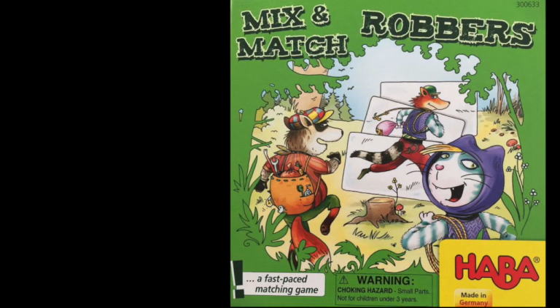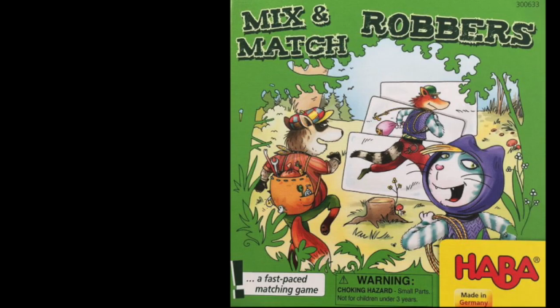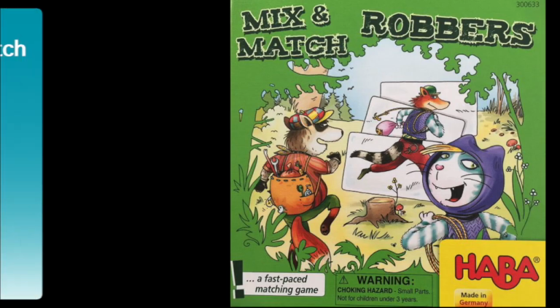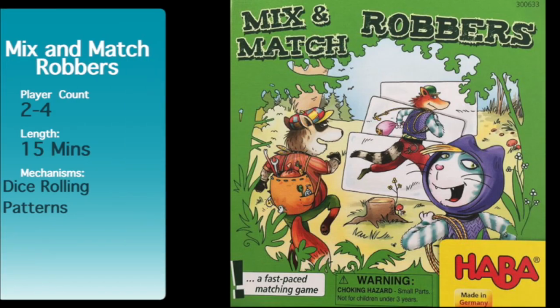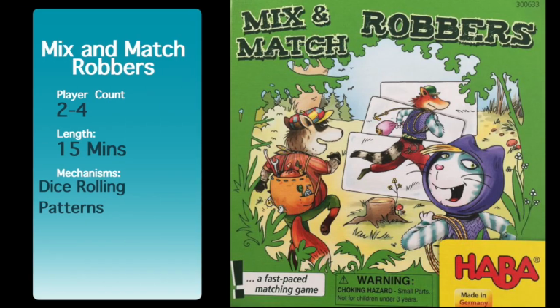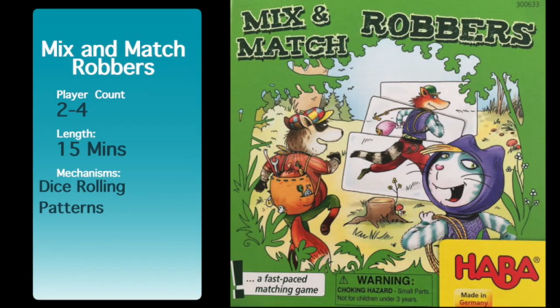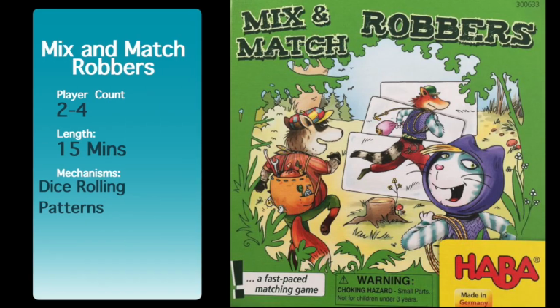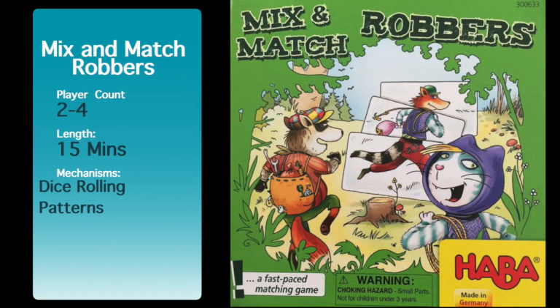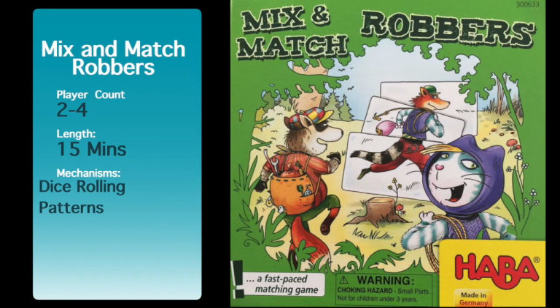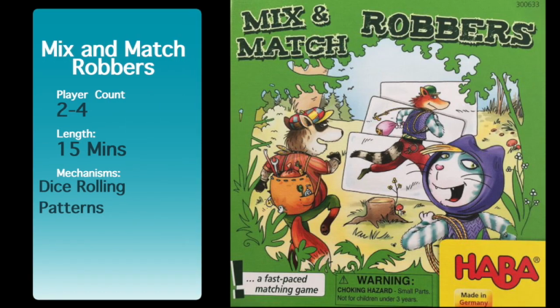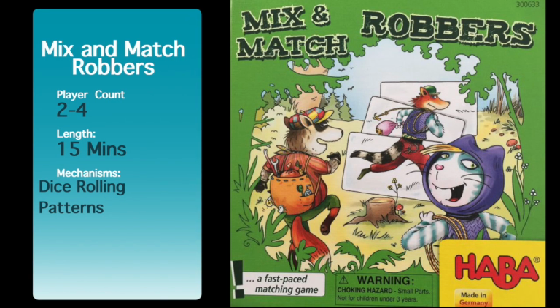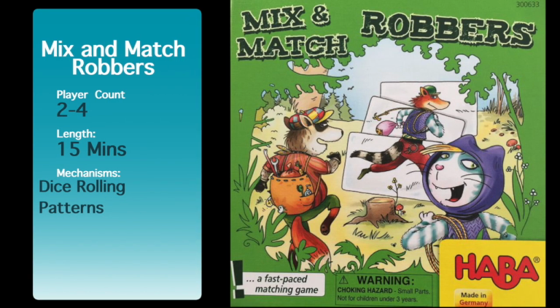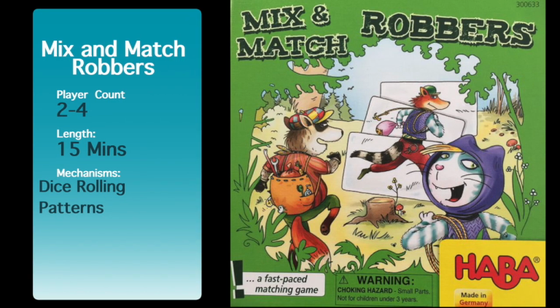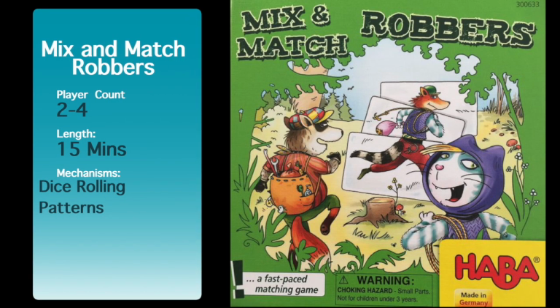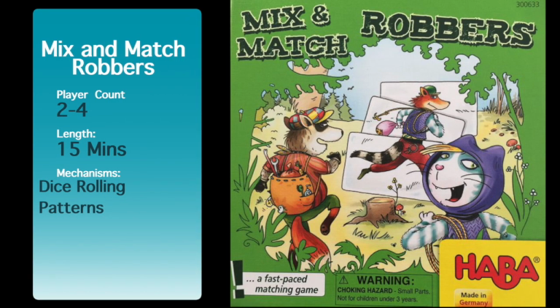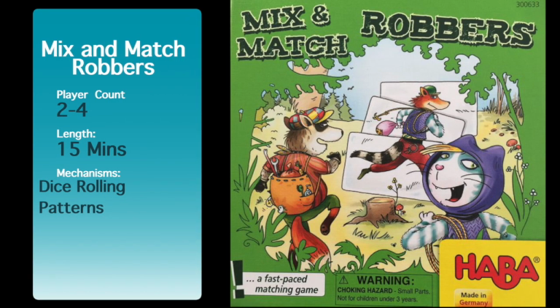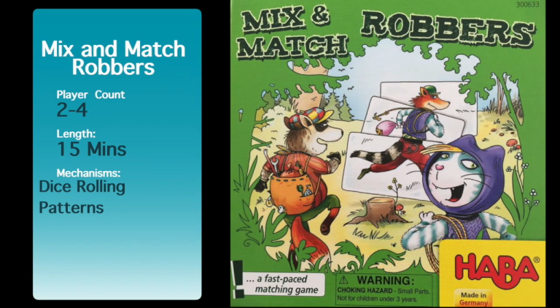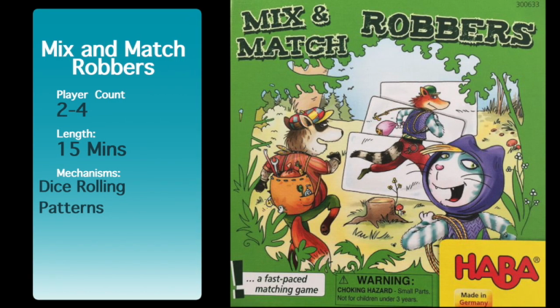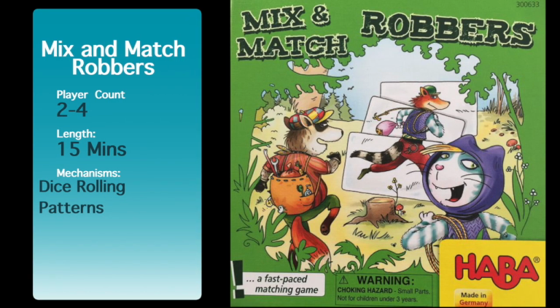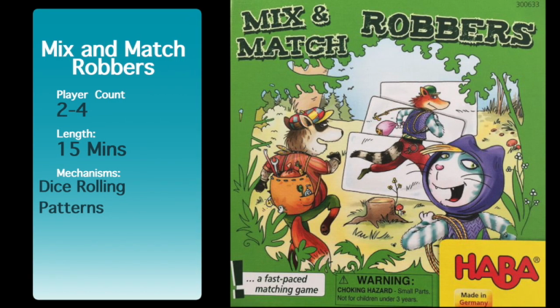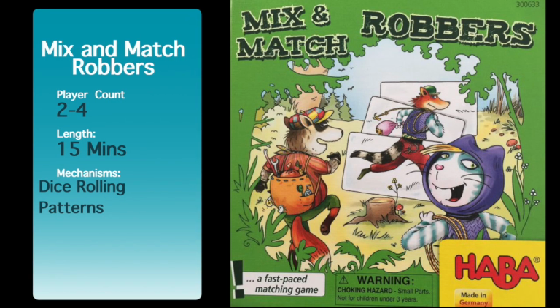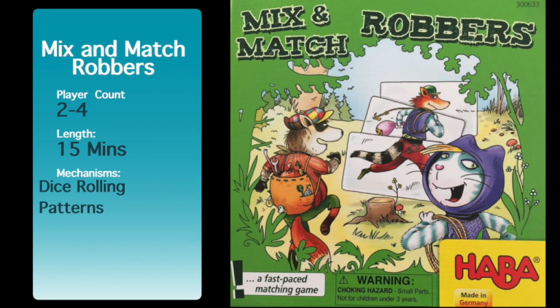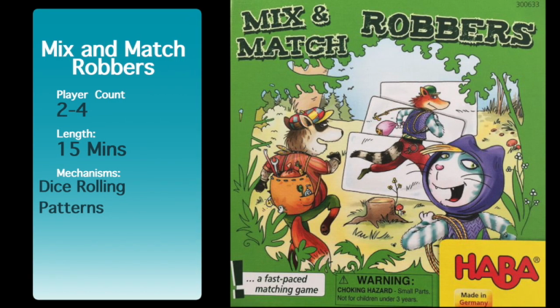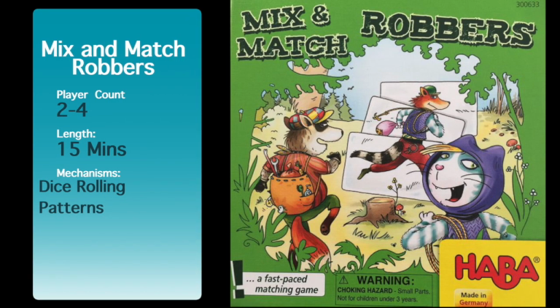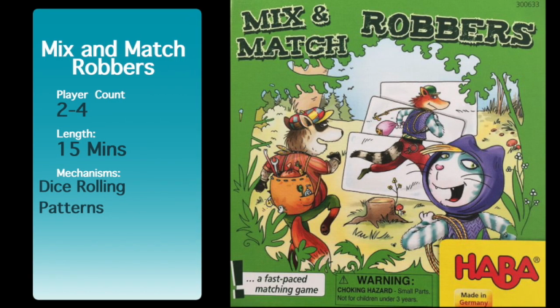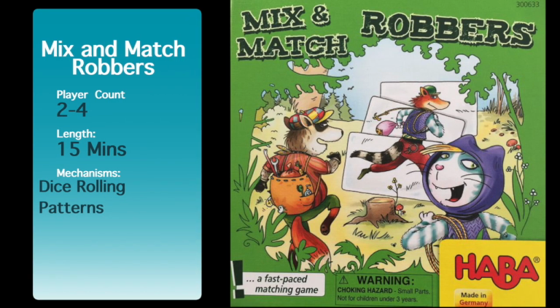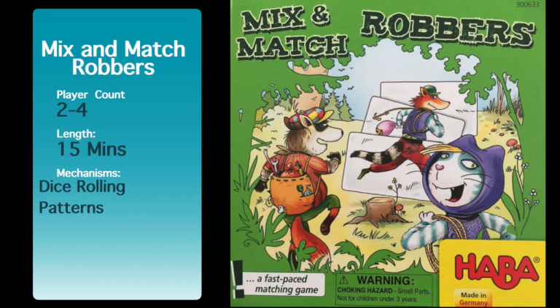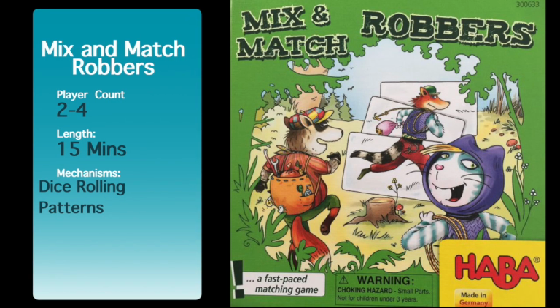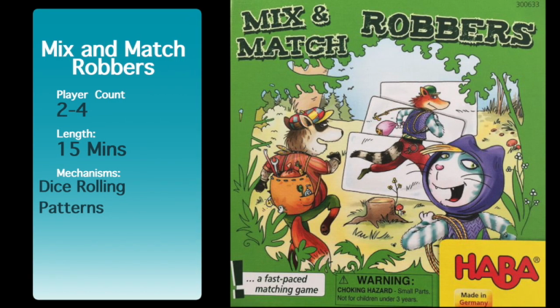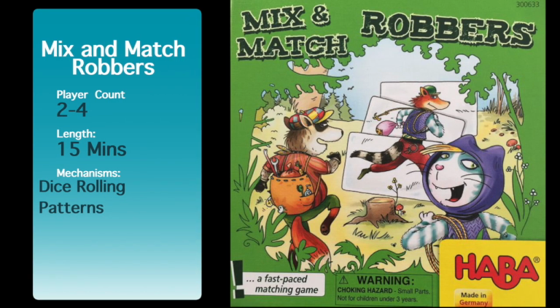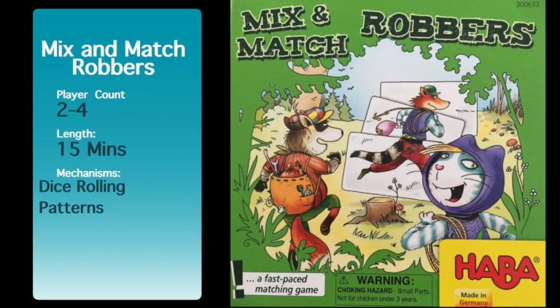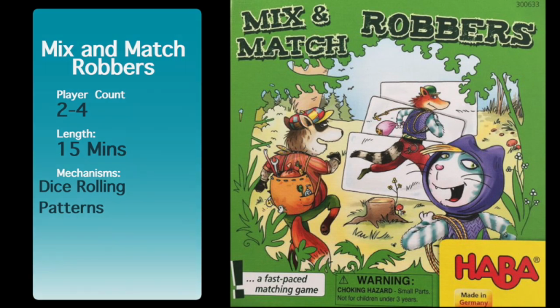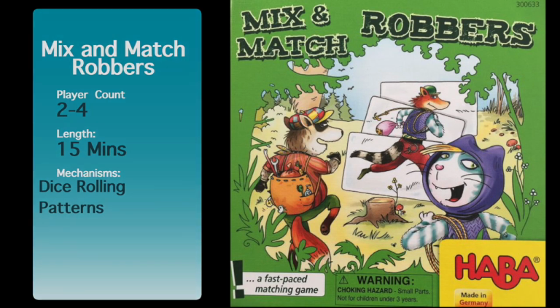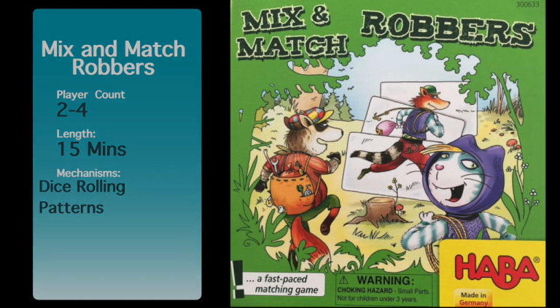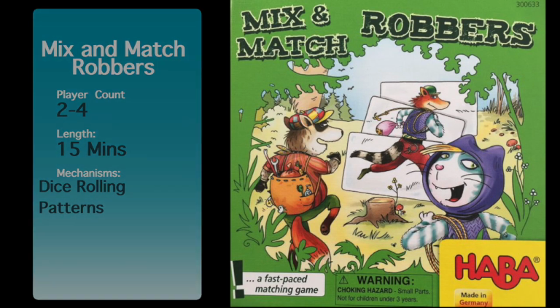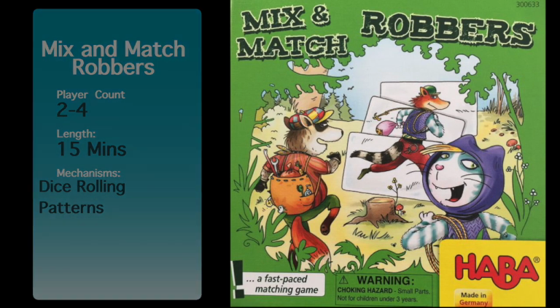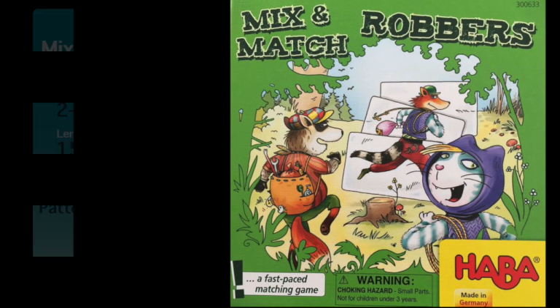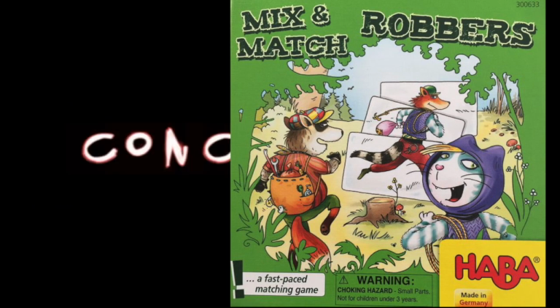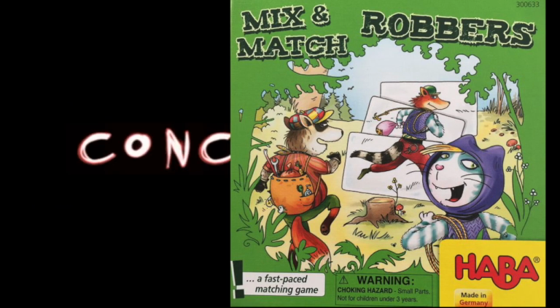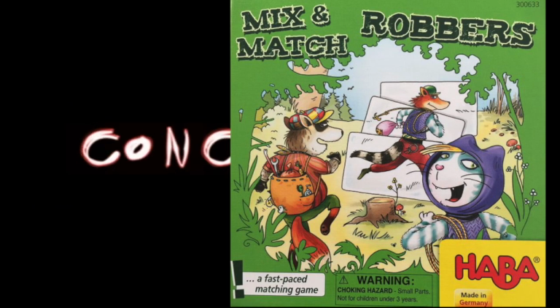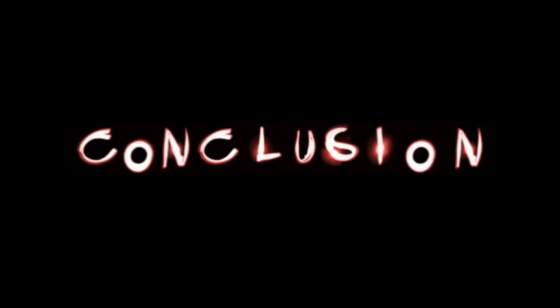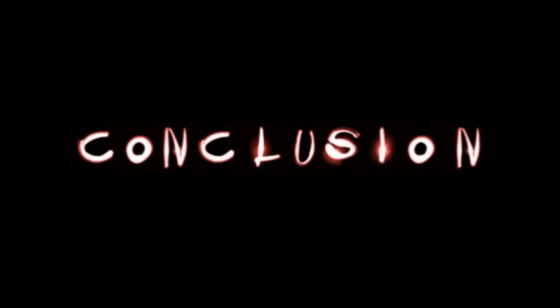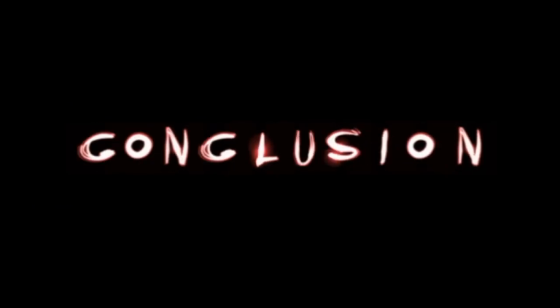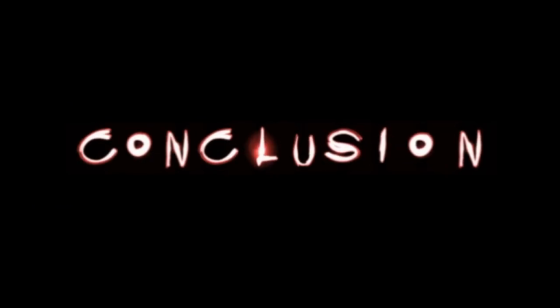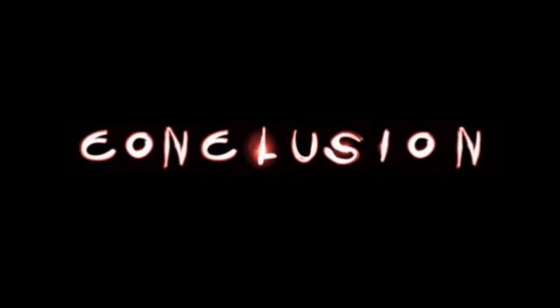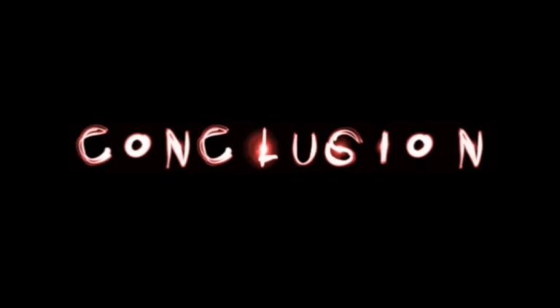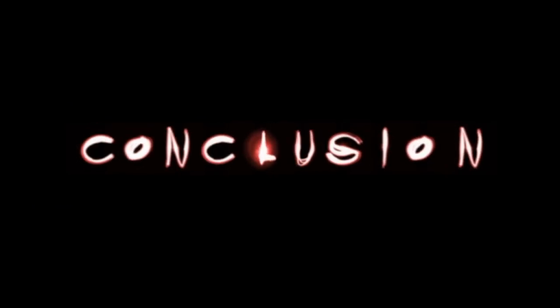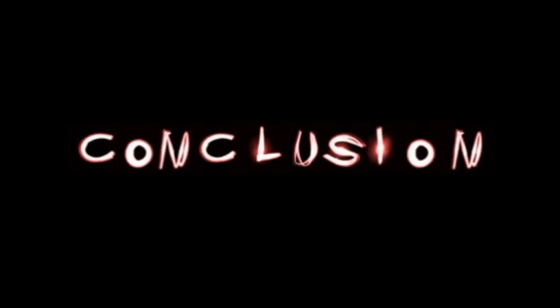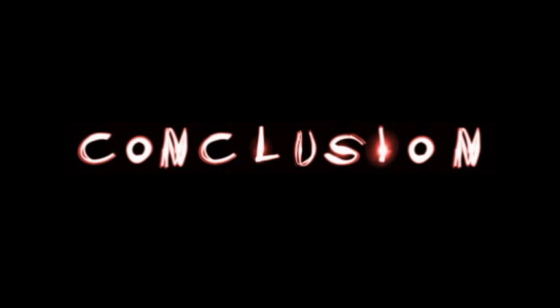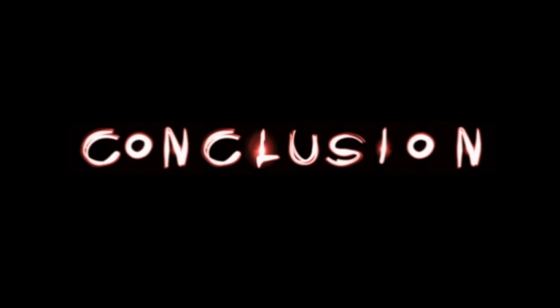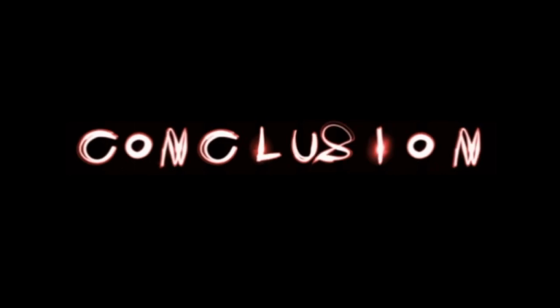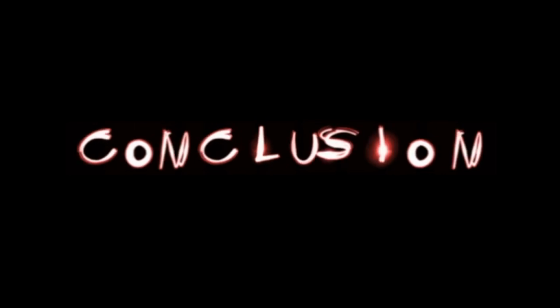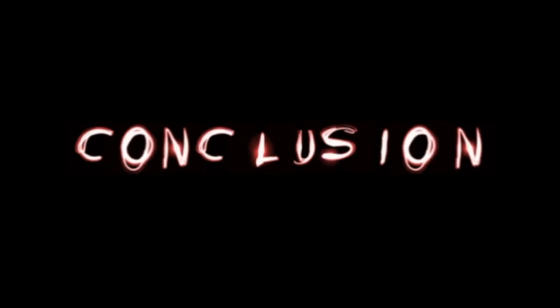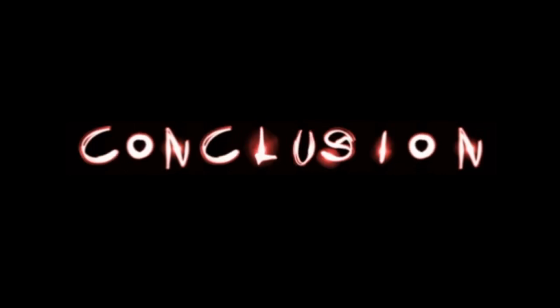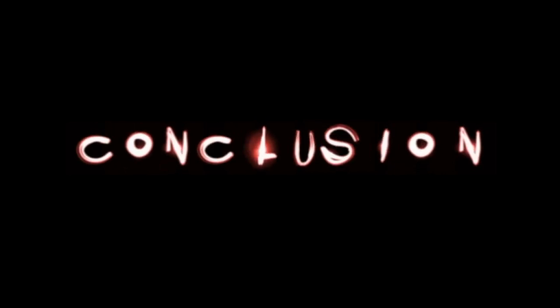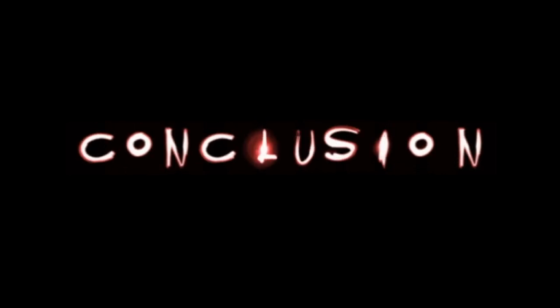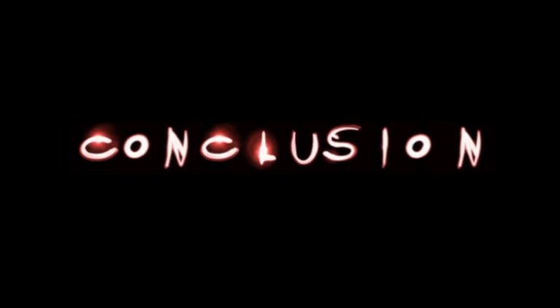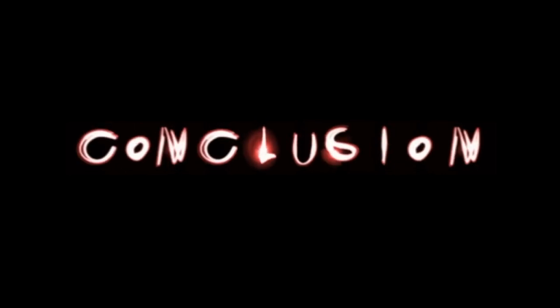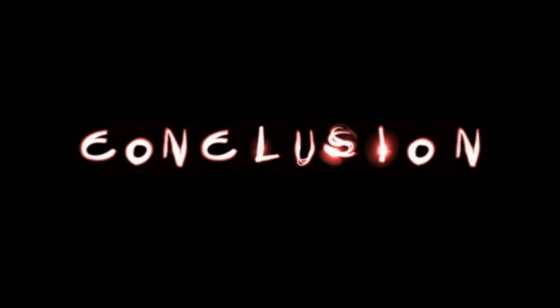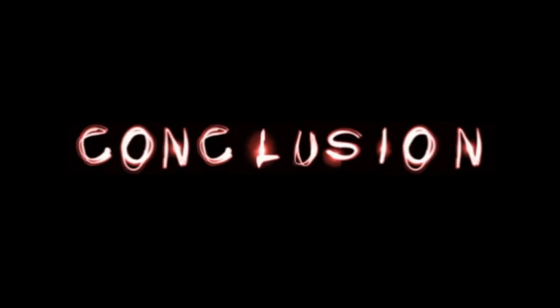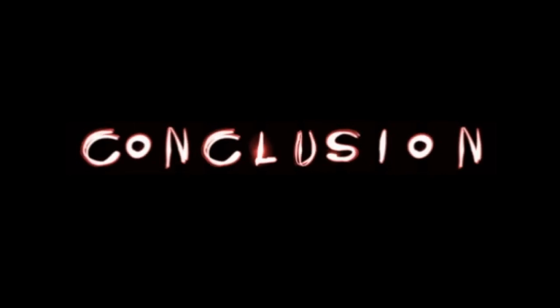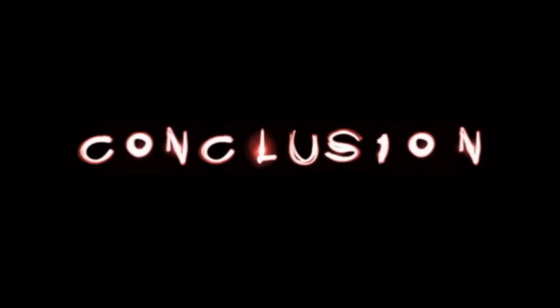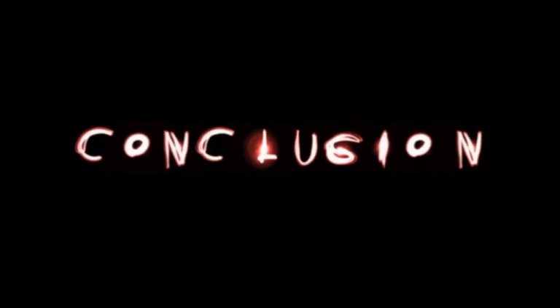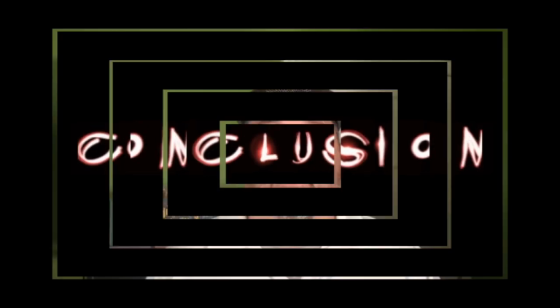Have you ever wondered what games you should keep or you should lose? Find out here at Perfuse.